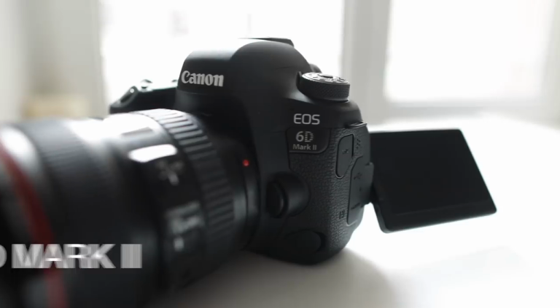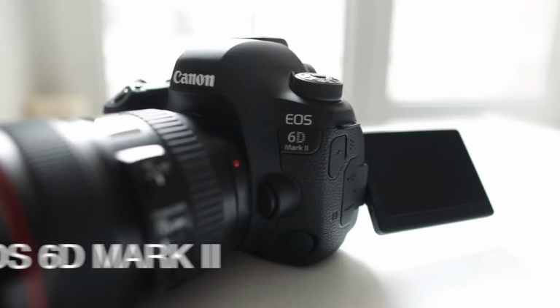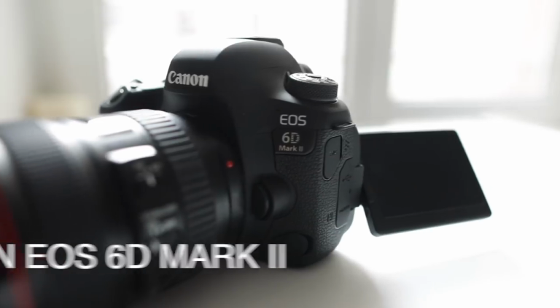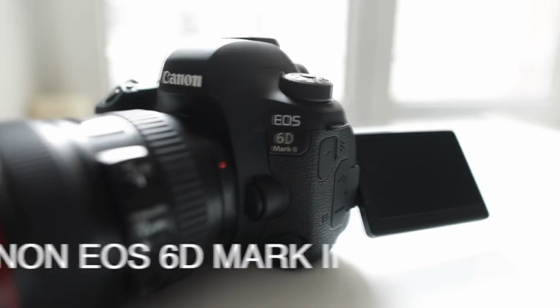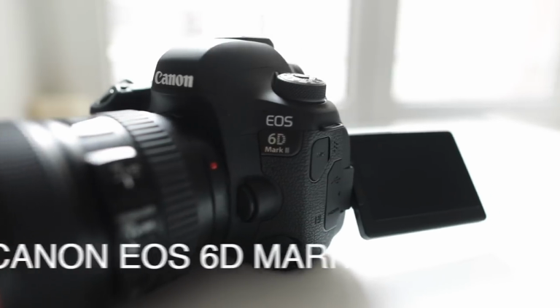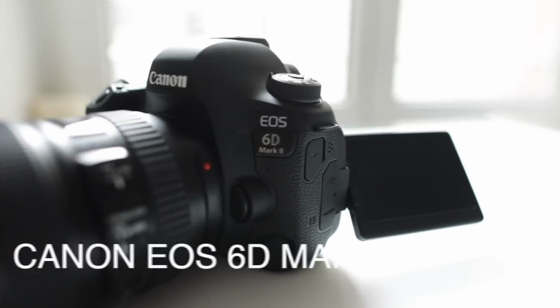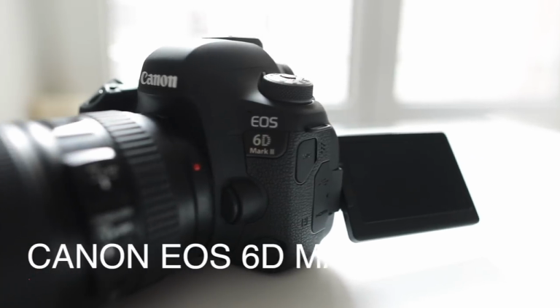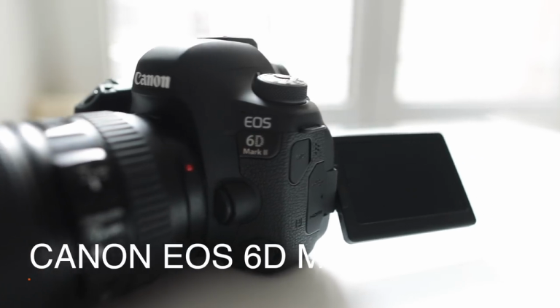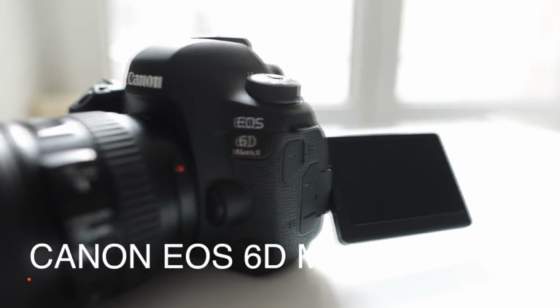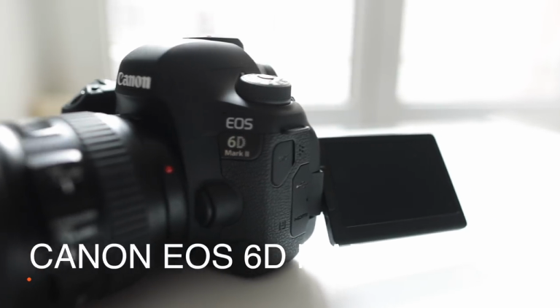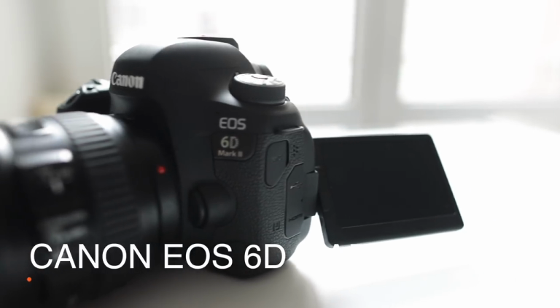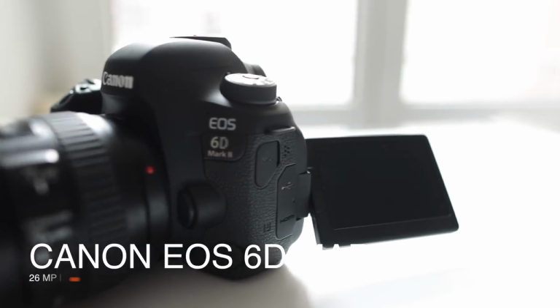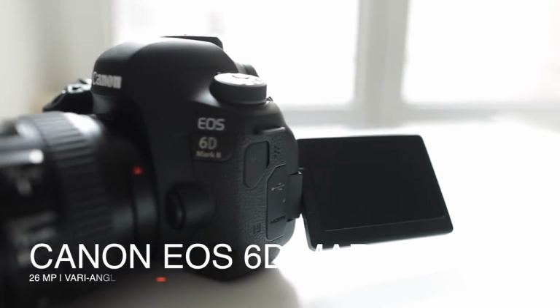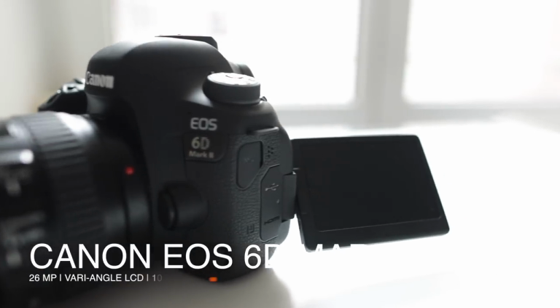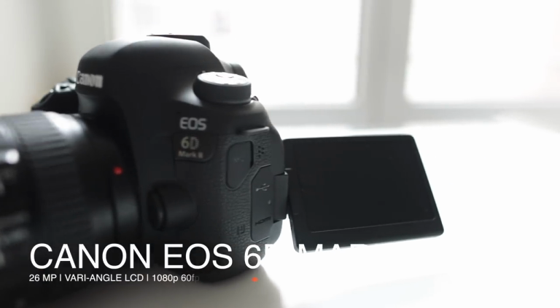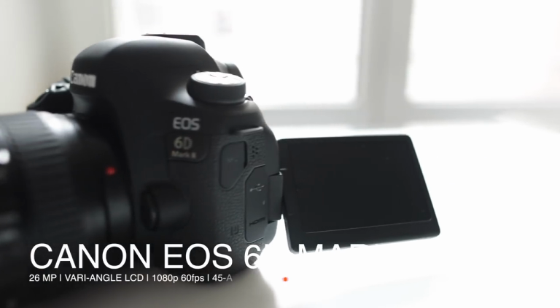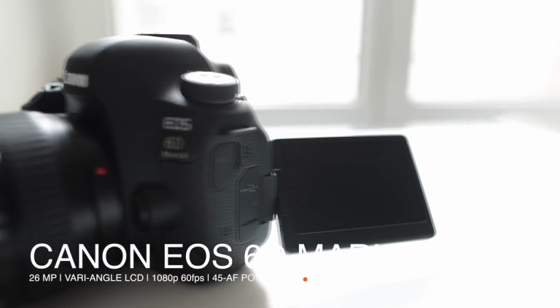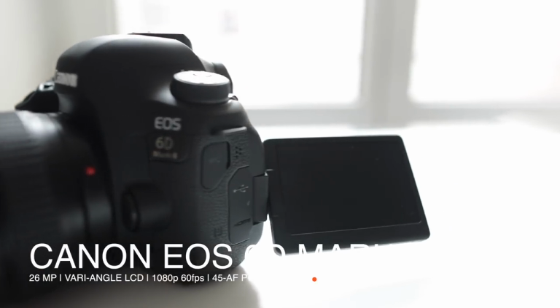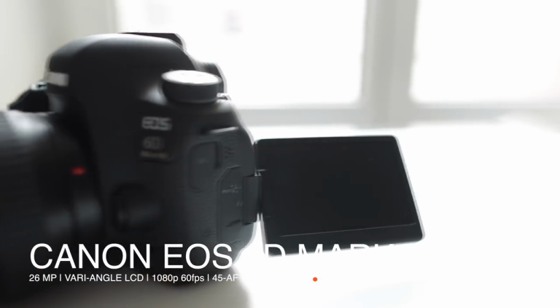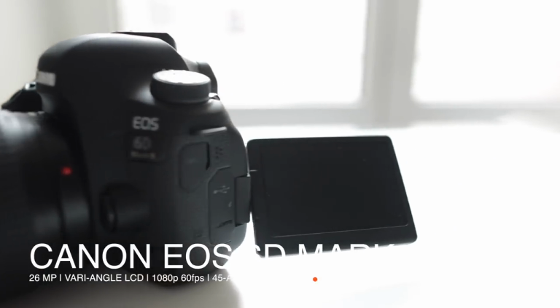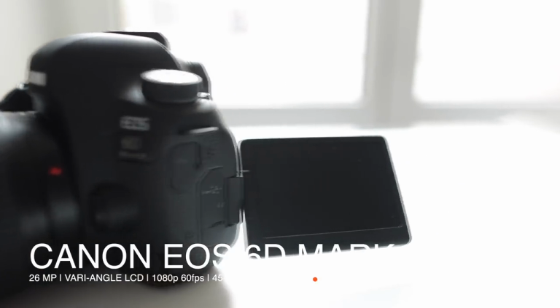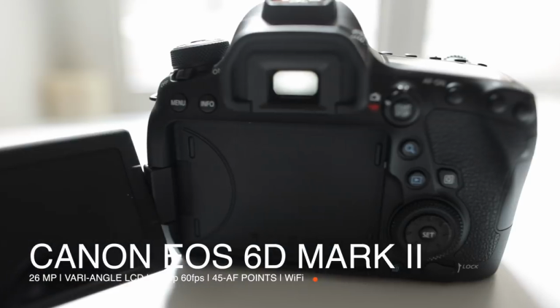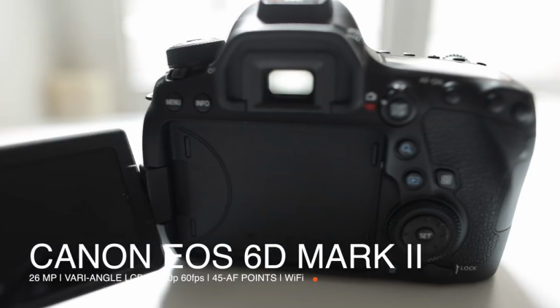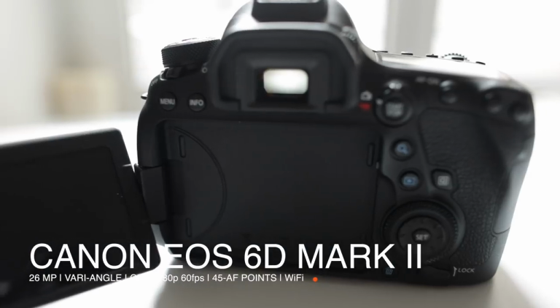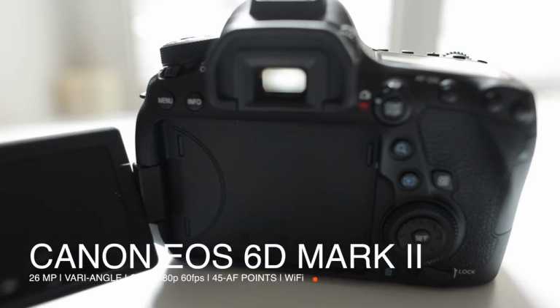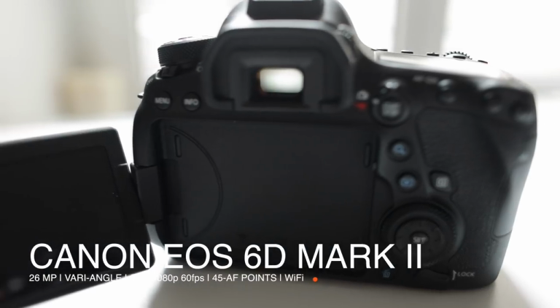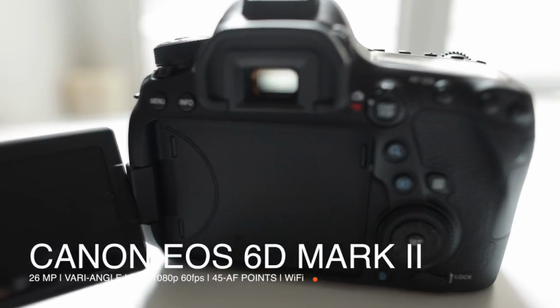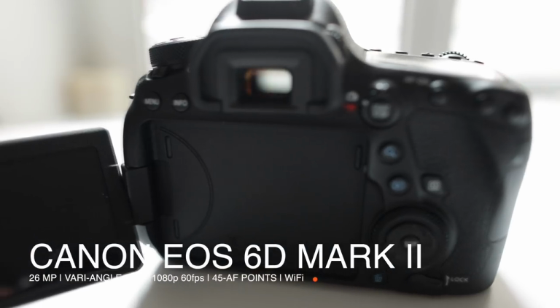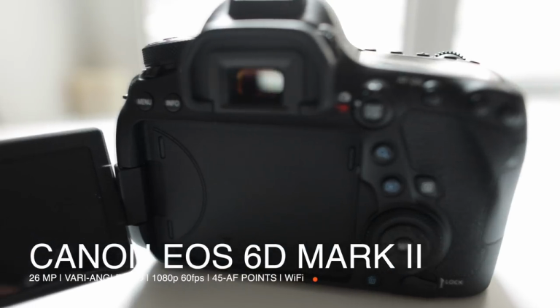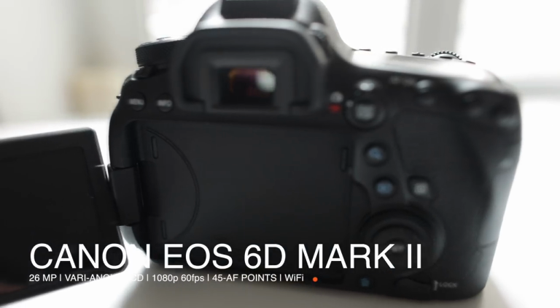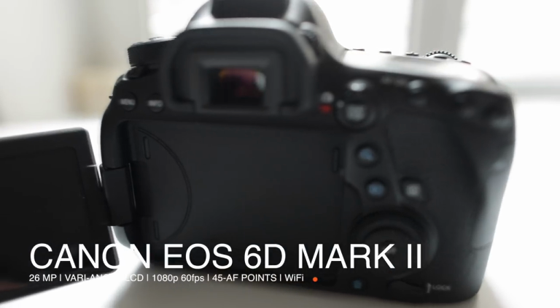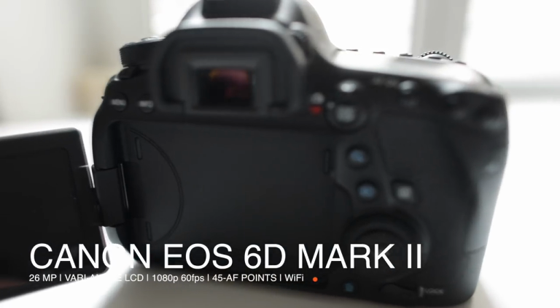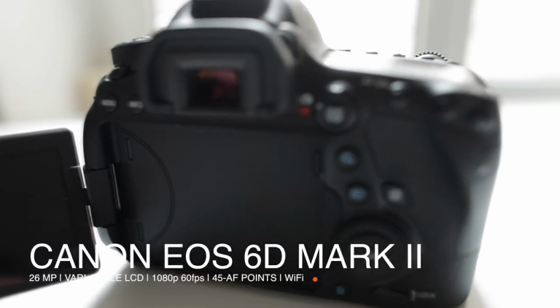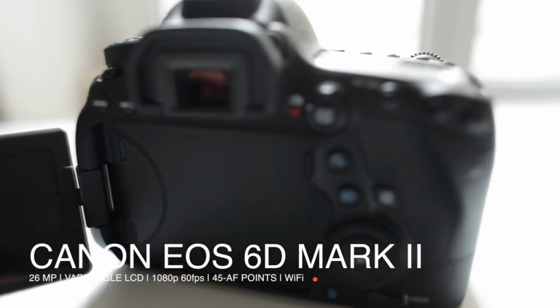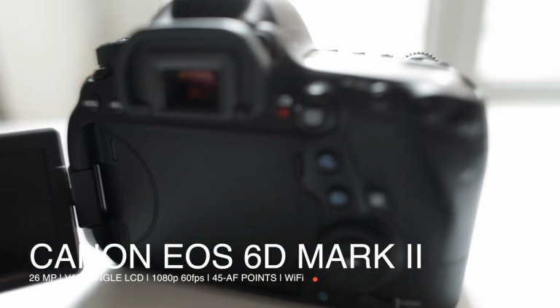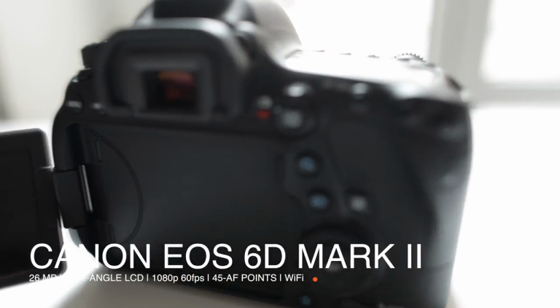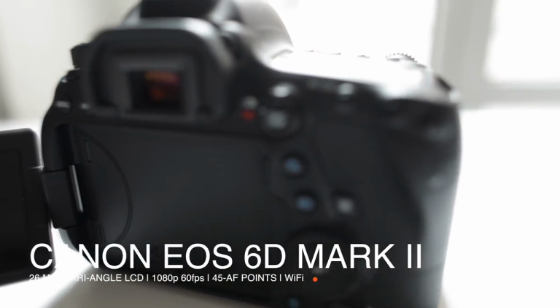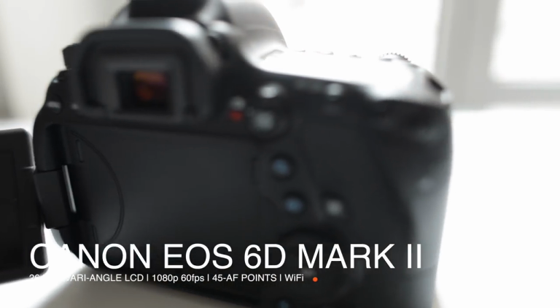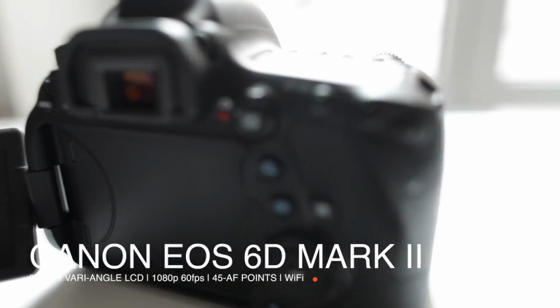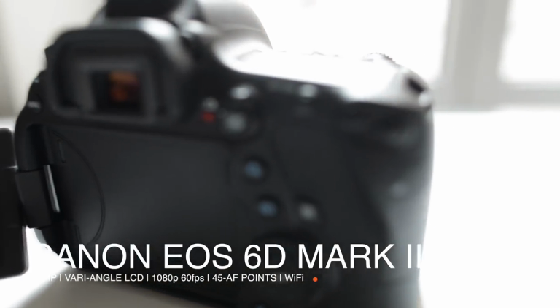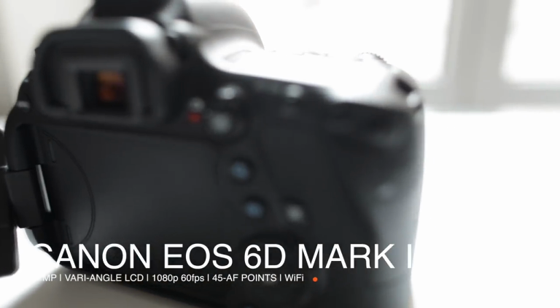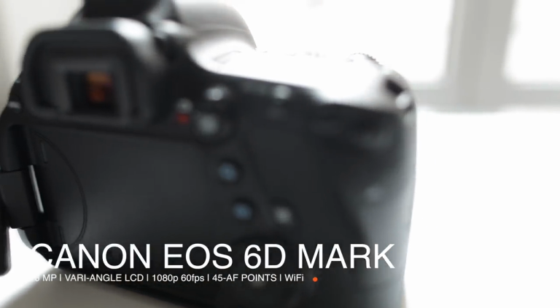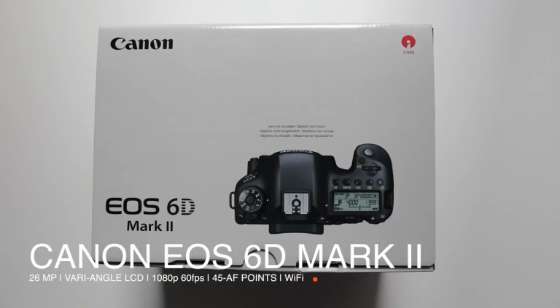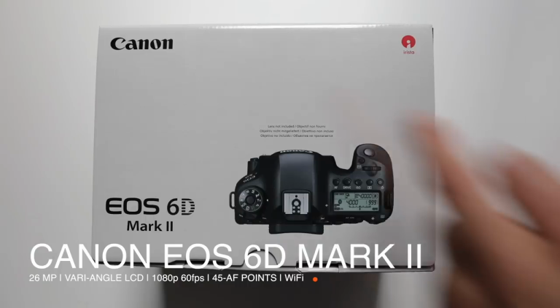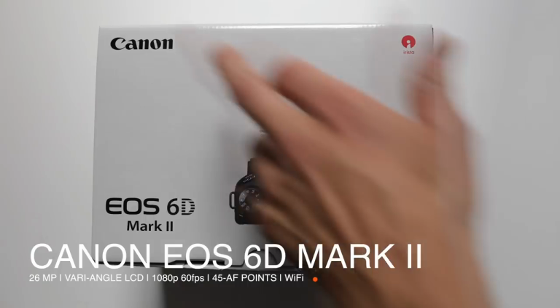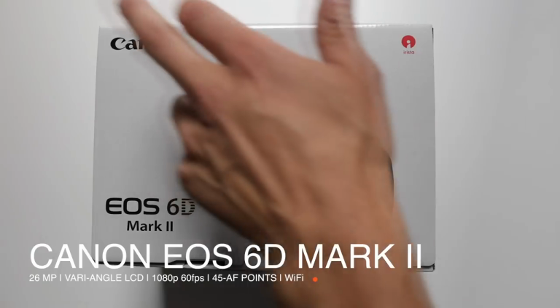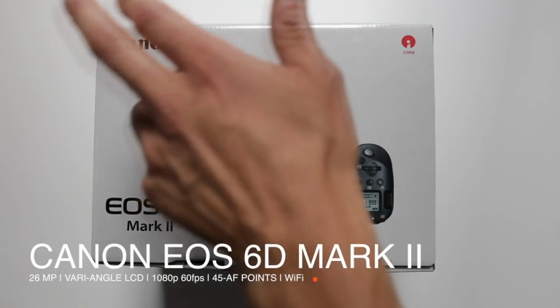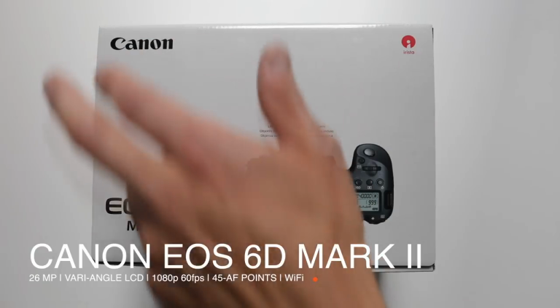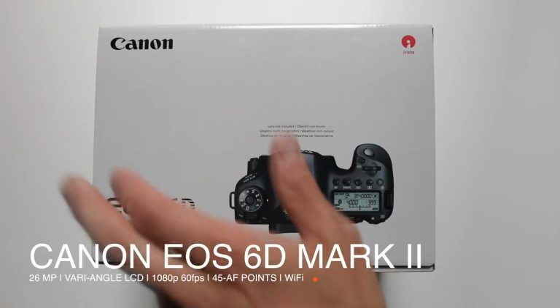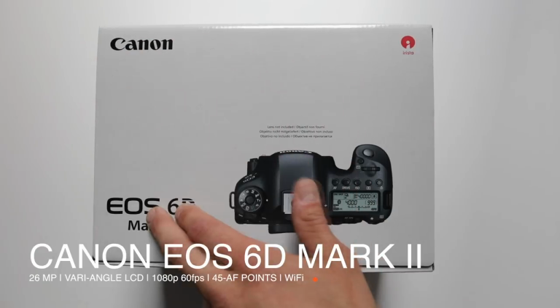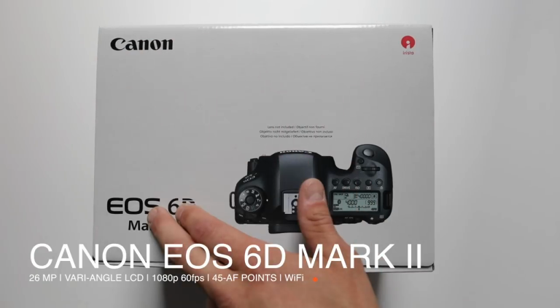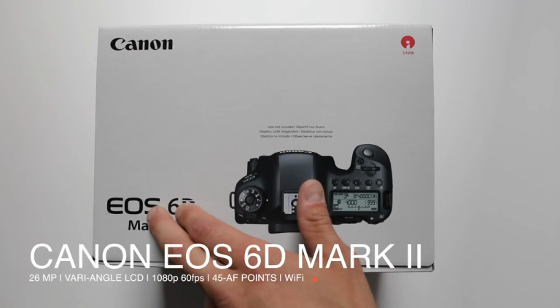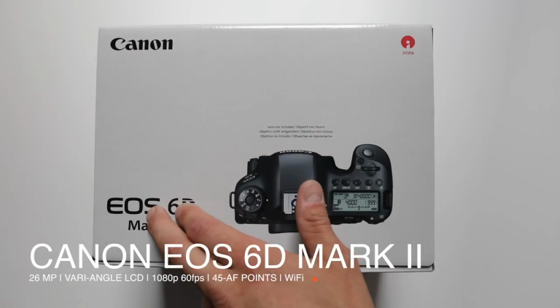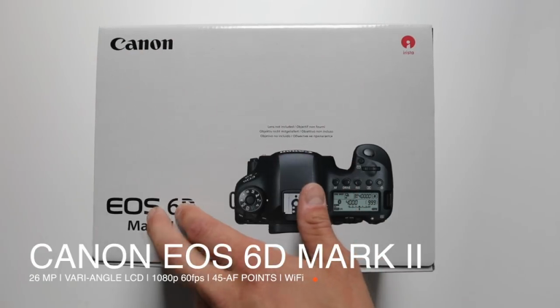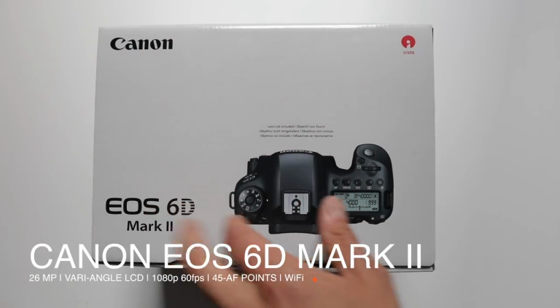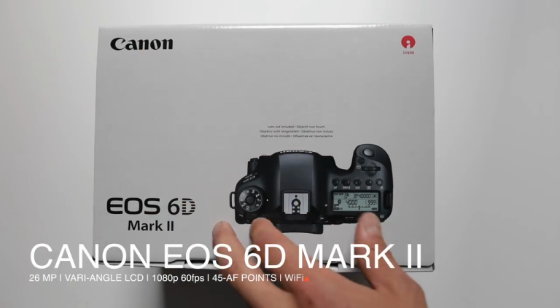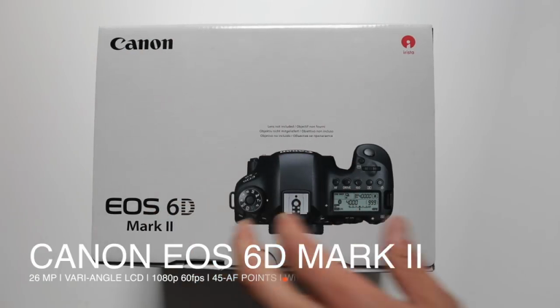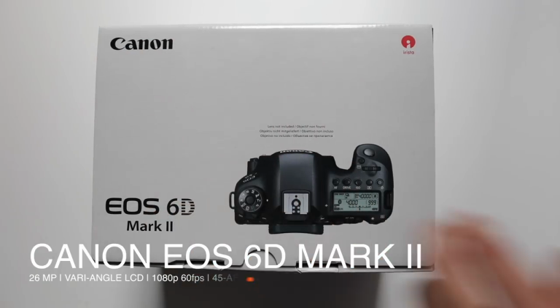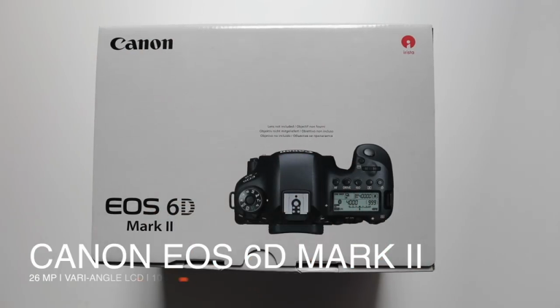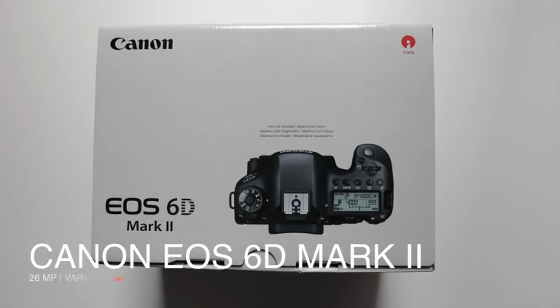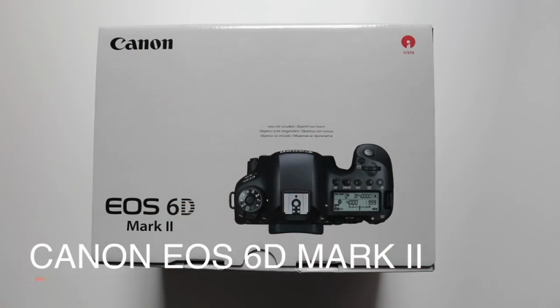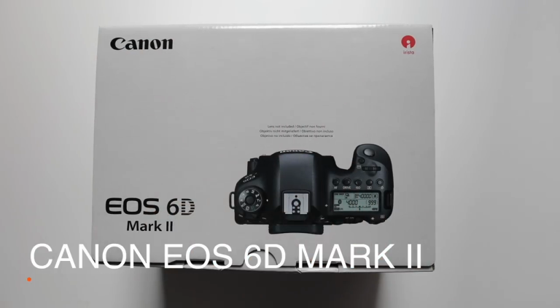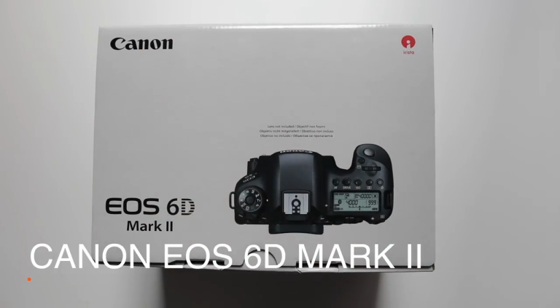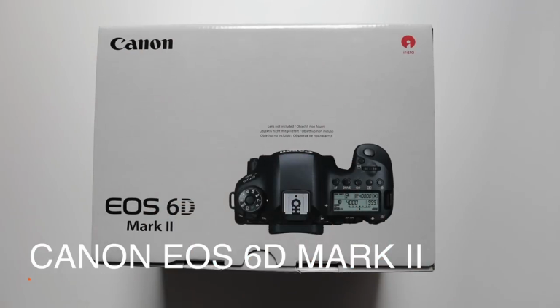Boys, kids, girls, ladies, welcome to the review on Canon's brand-new EOS 6D Mark II.